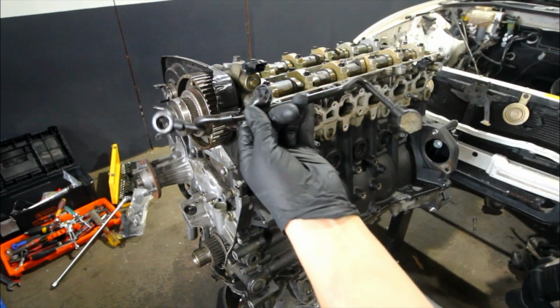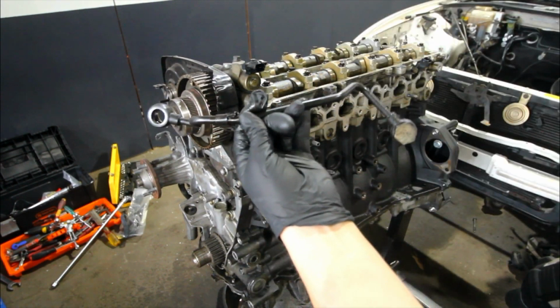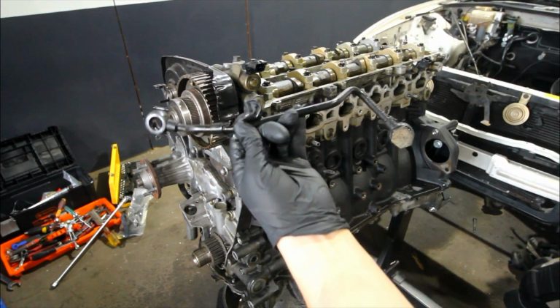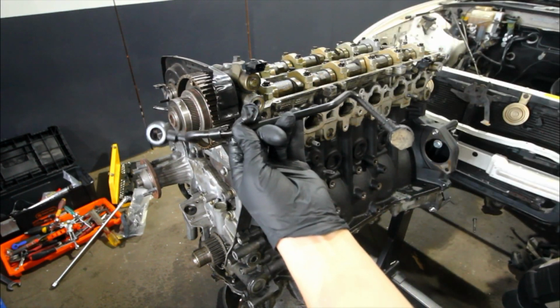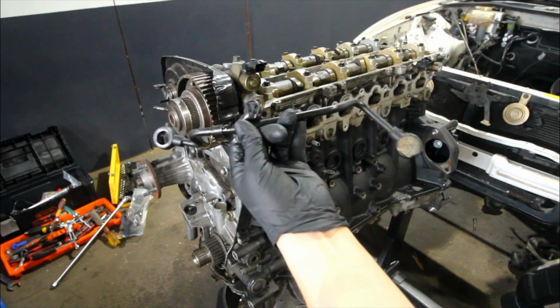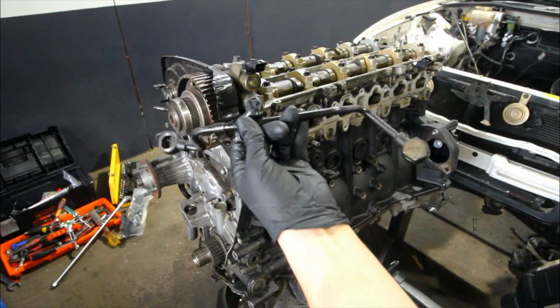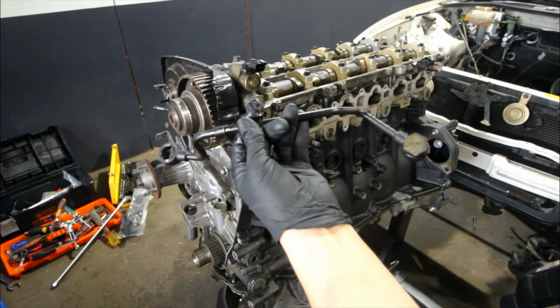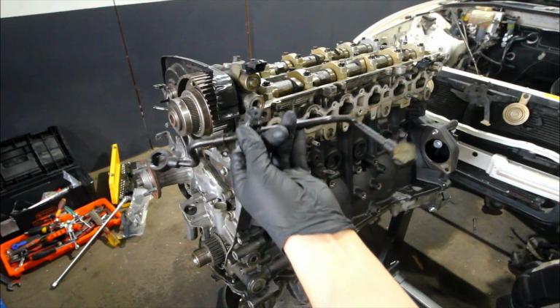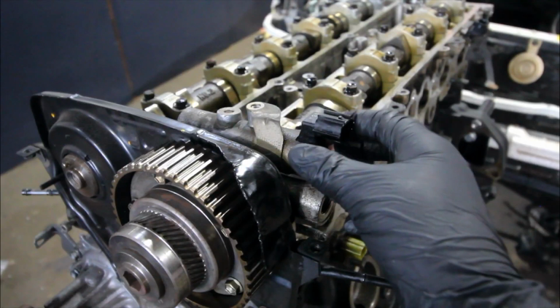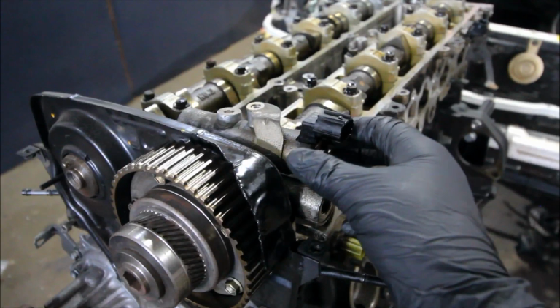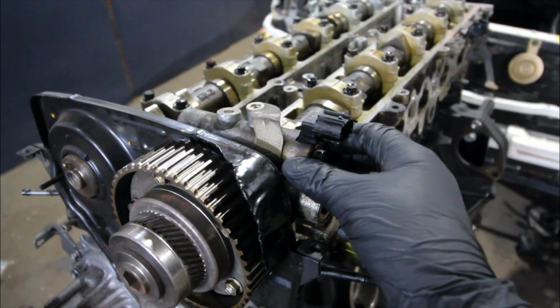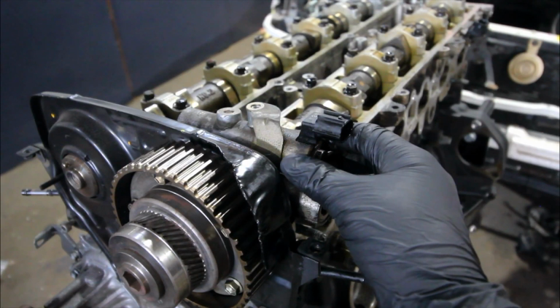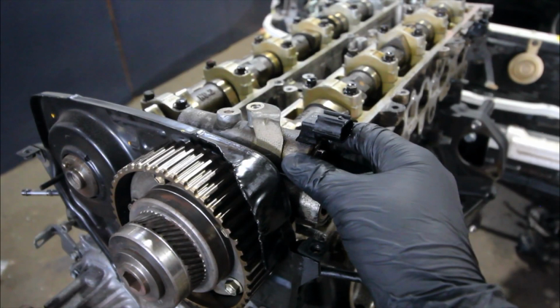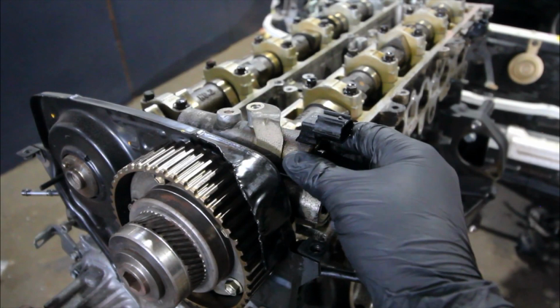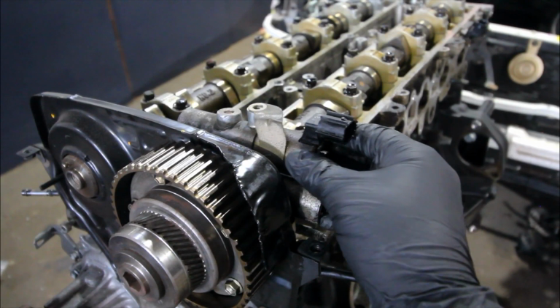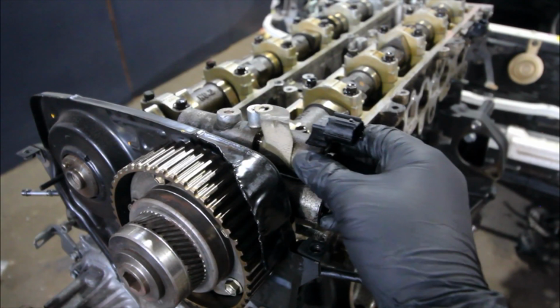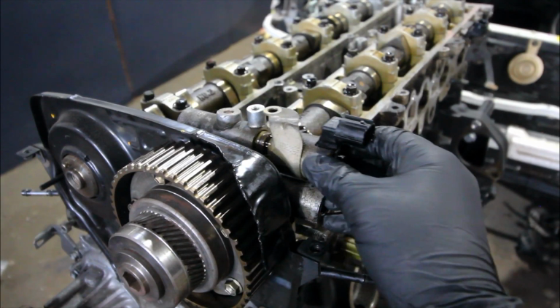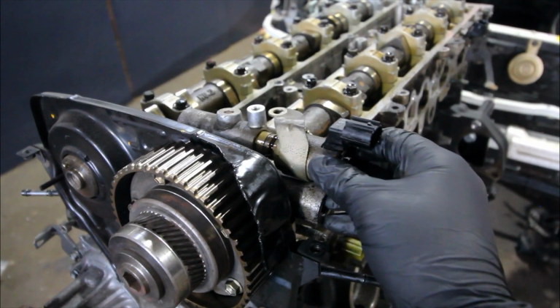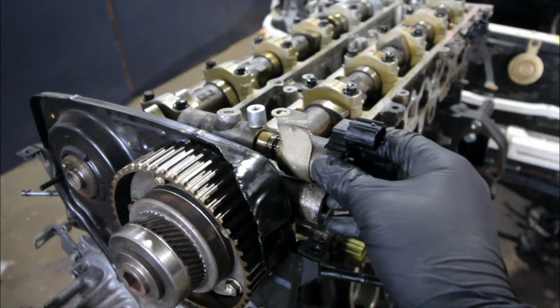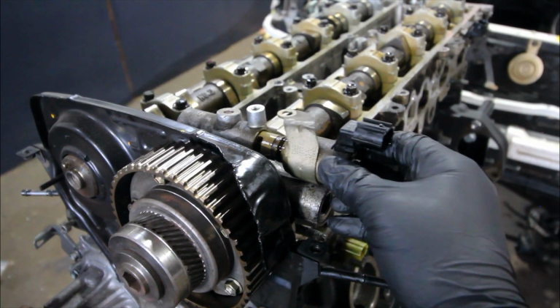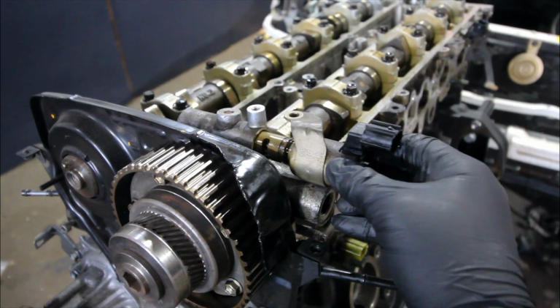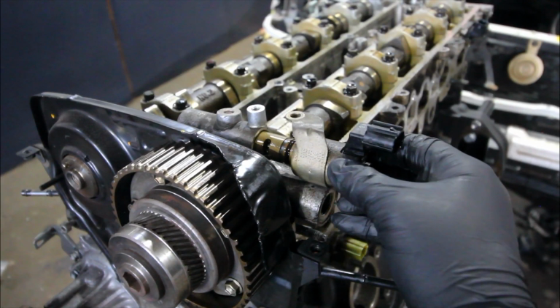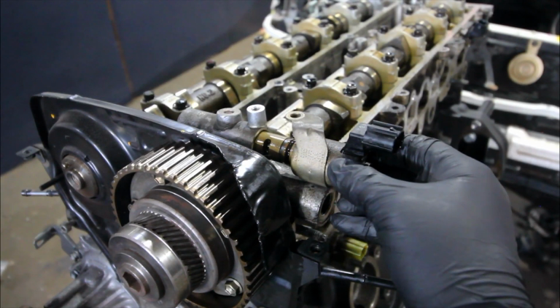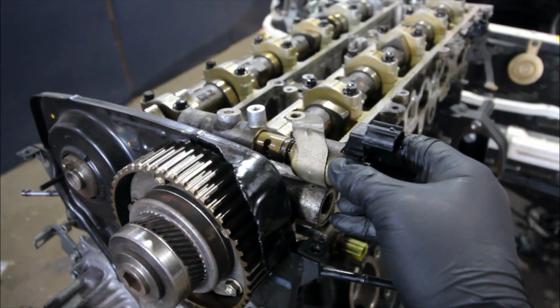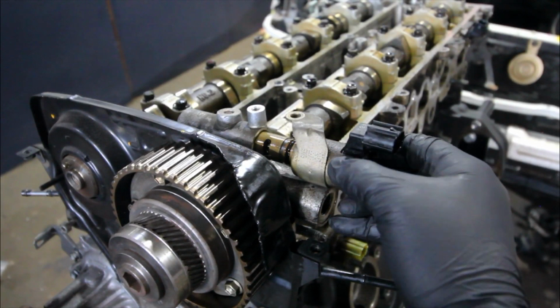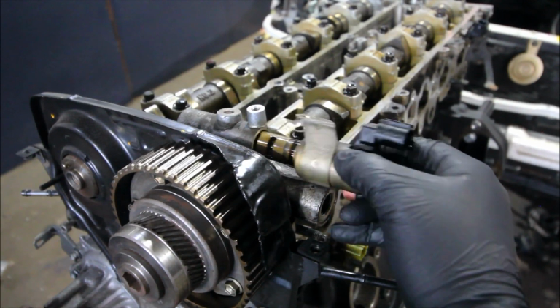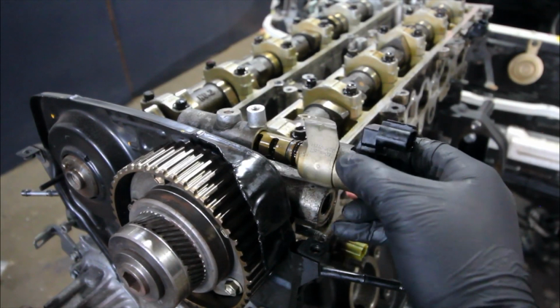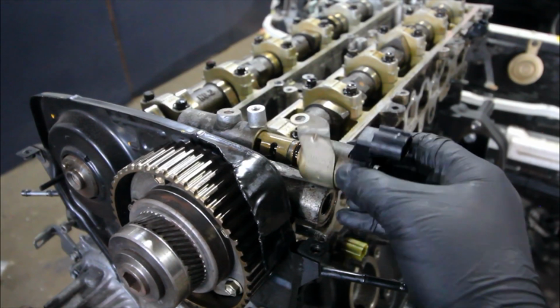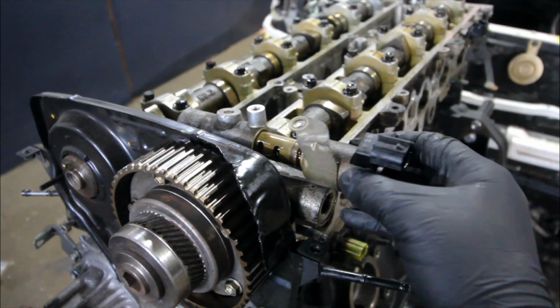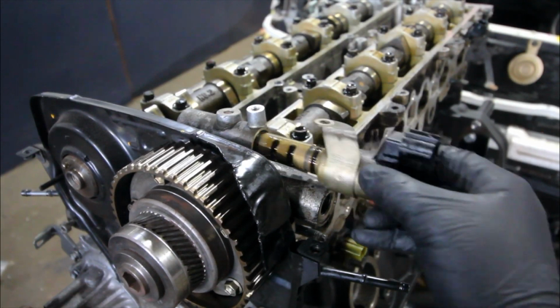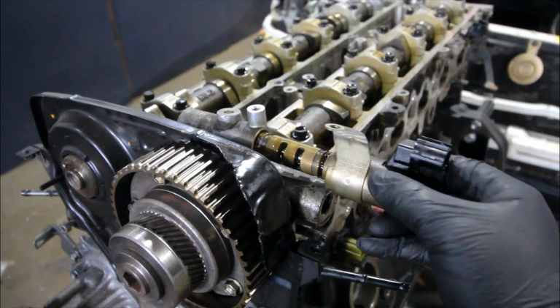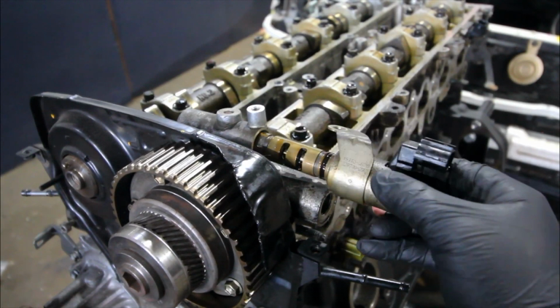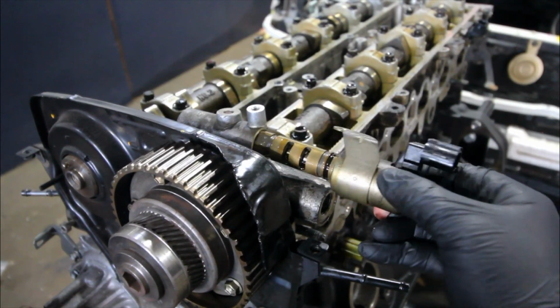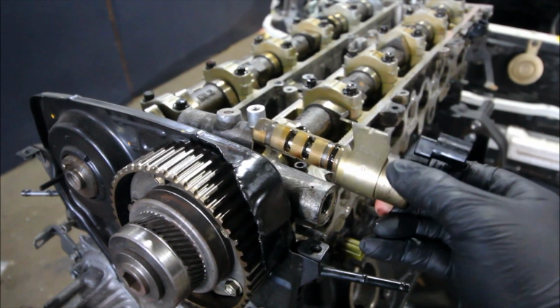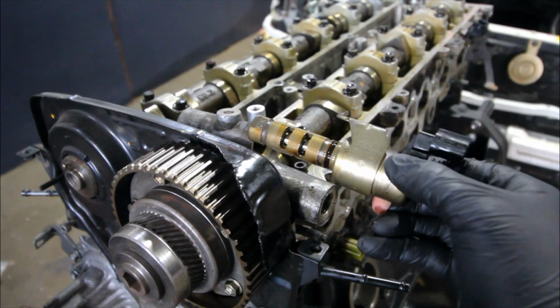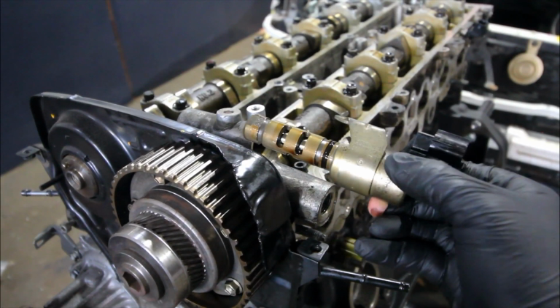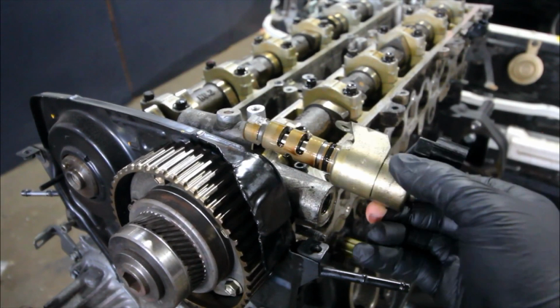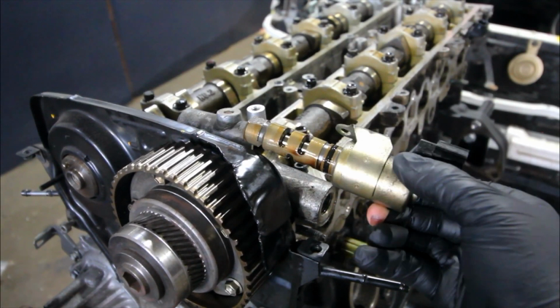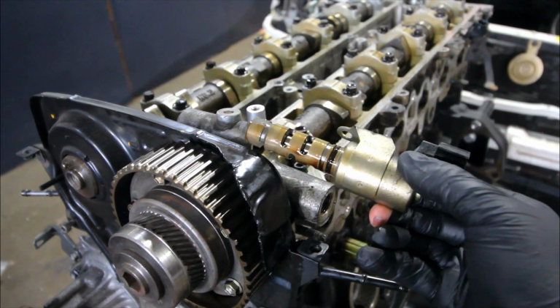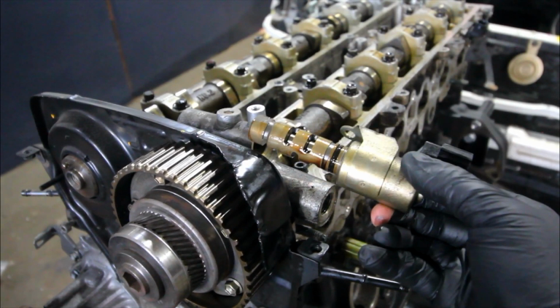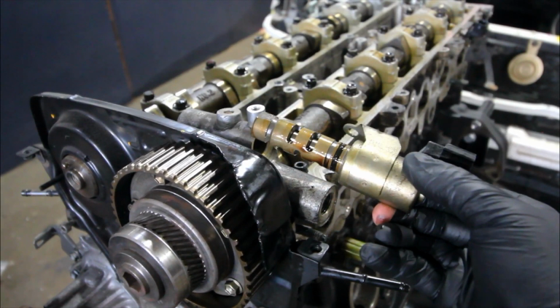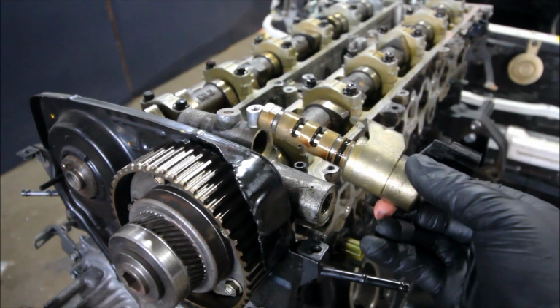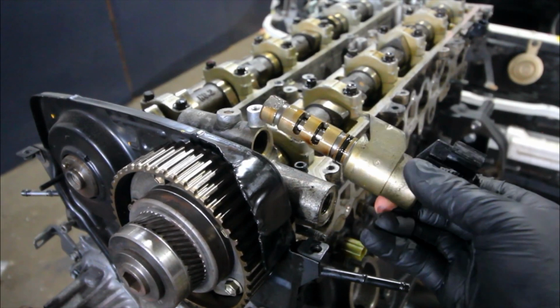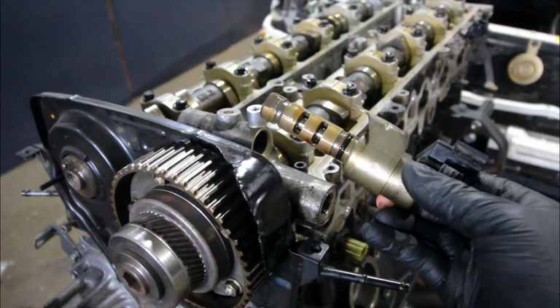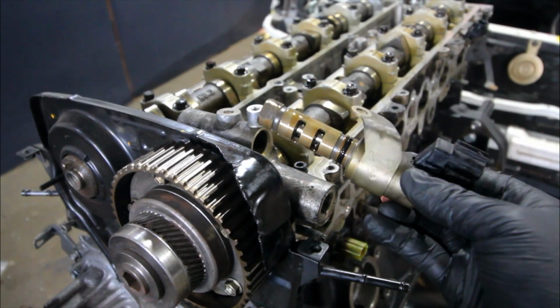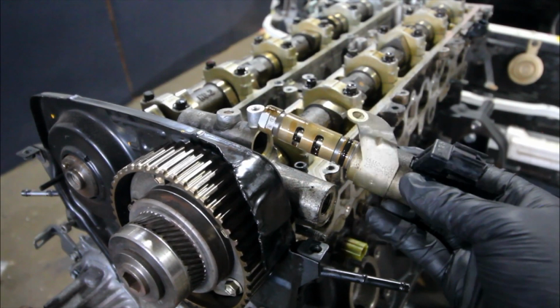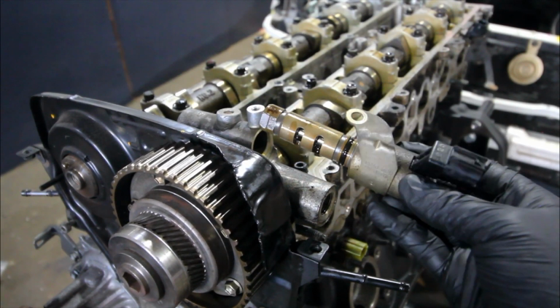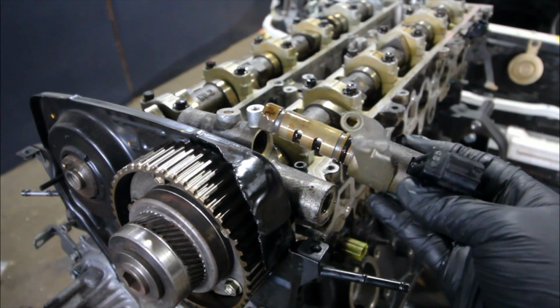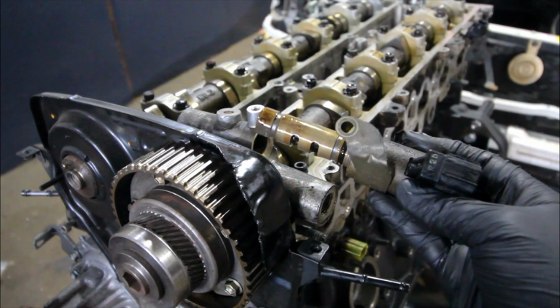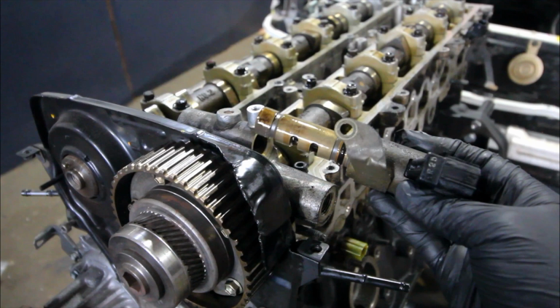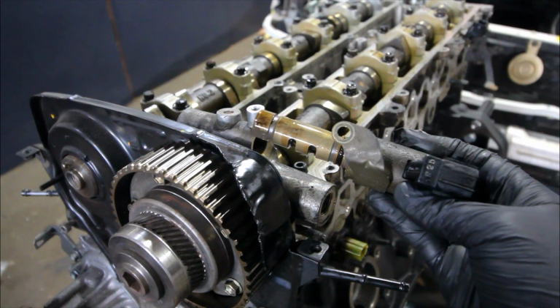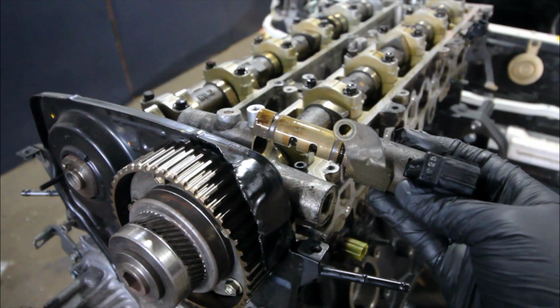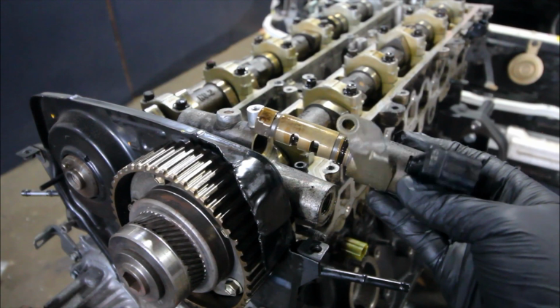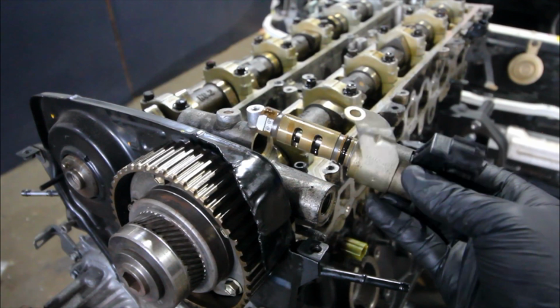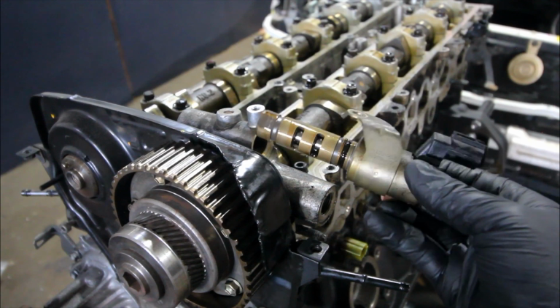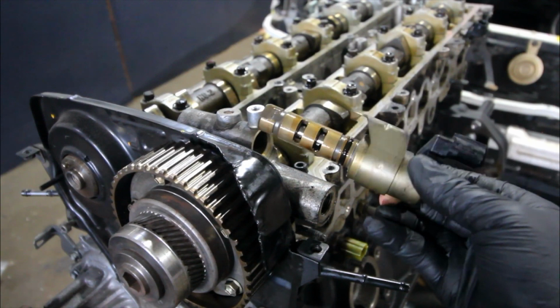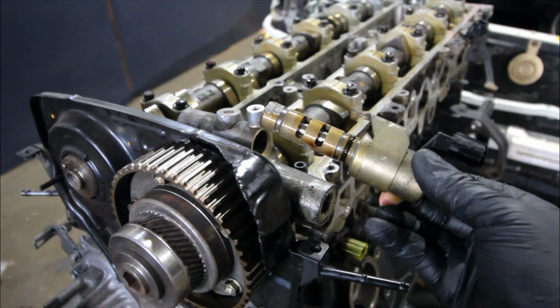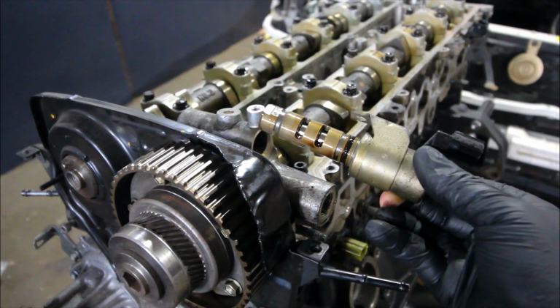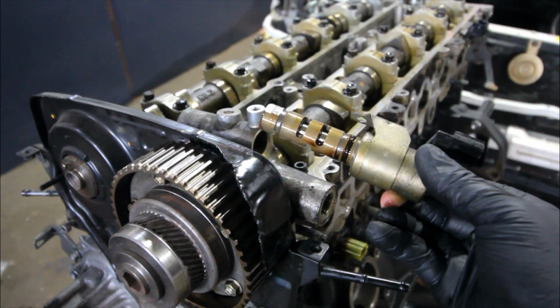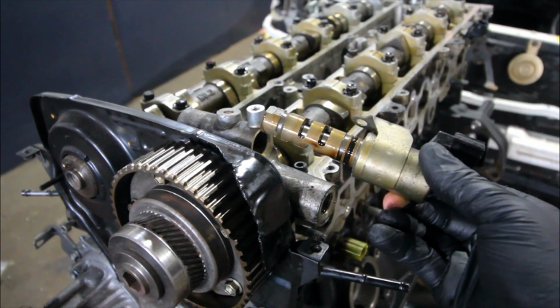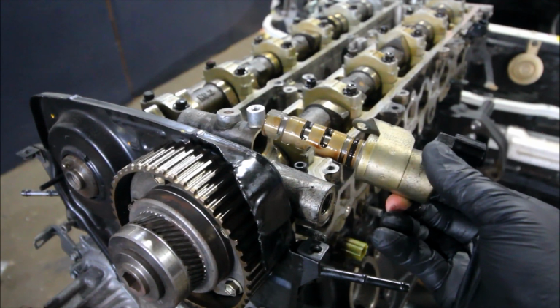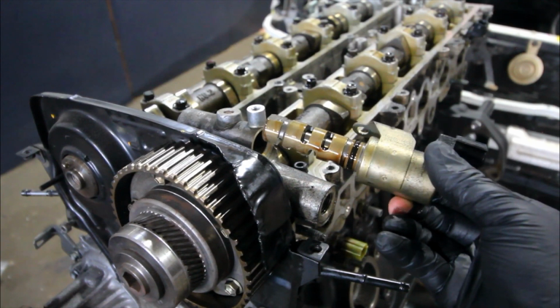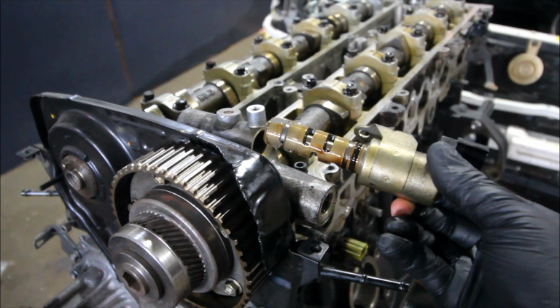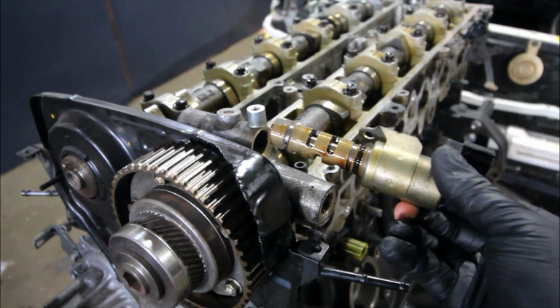This is your oil control valve solenoid and it pretty much regulates oil pressure to the camshaft, either advancing your timing or decreasing the timing.